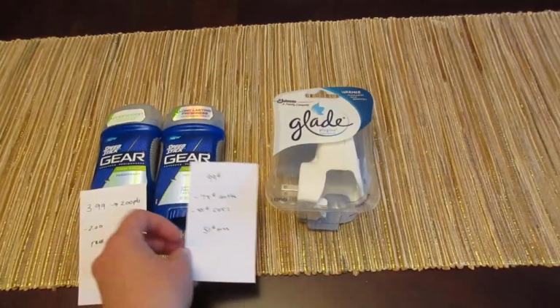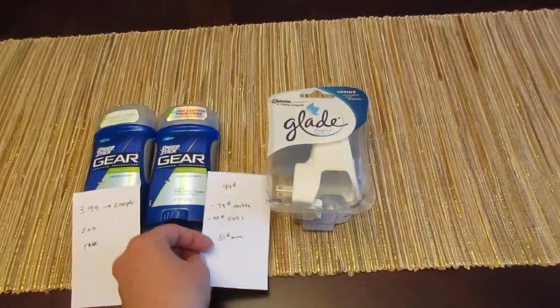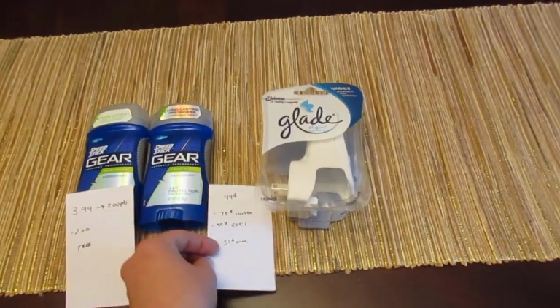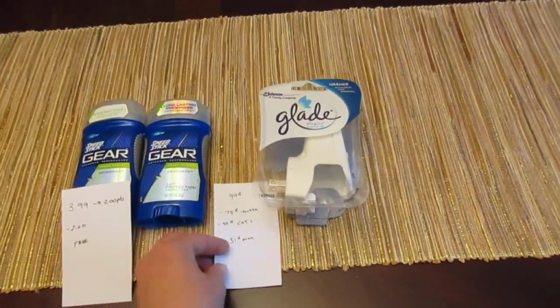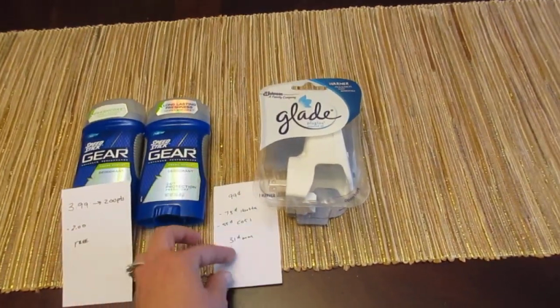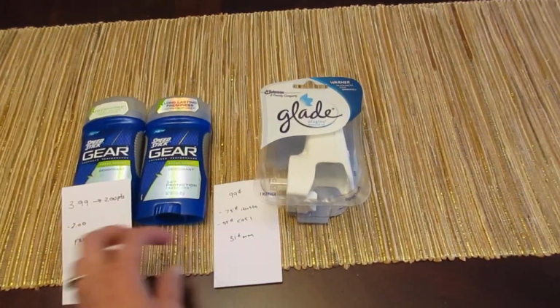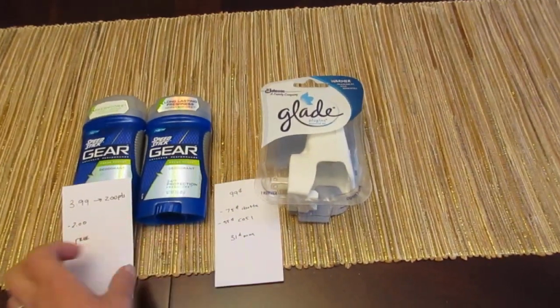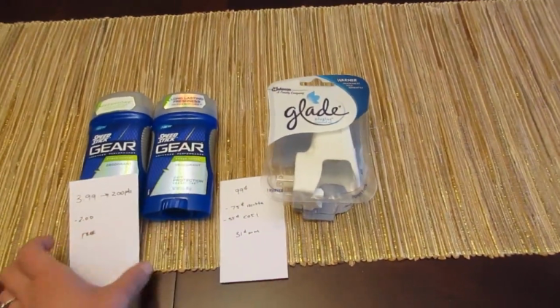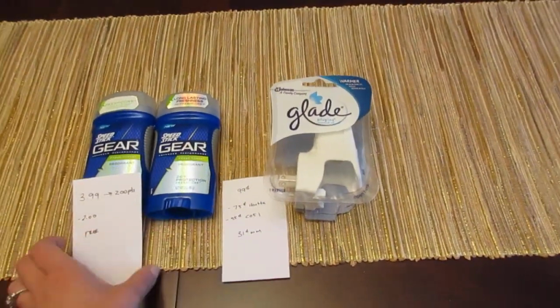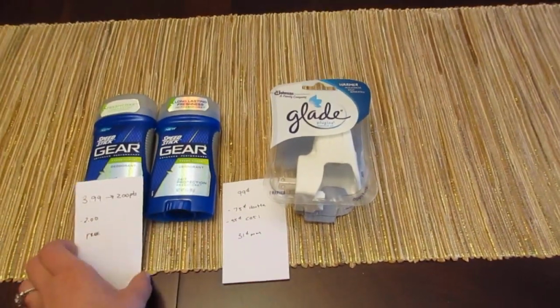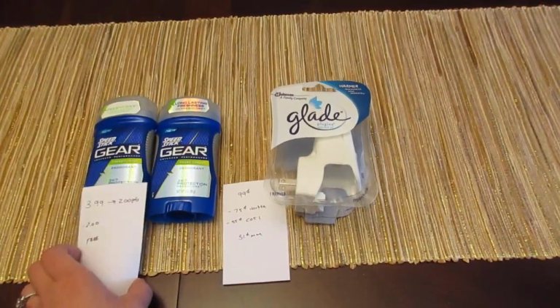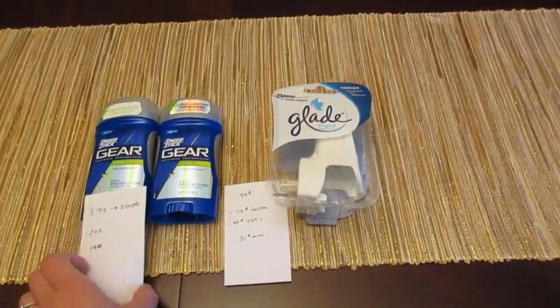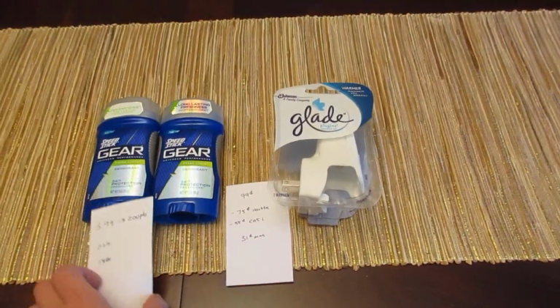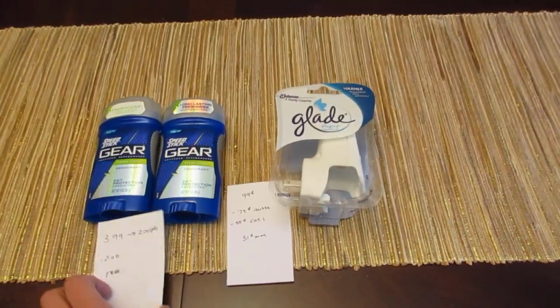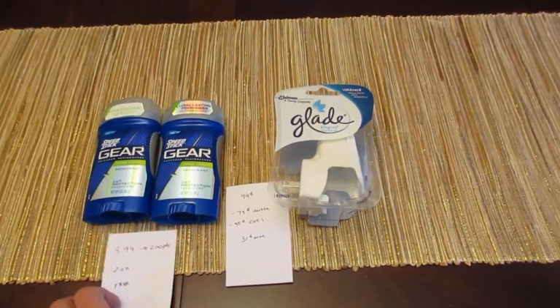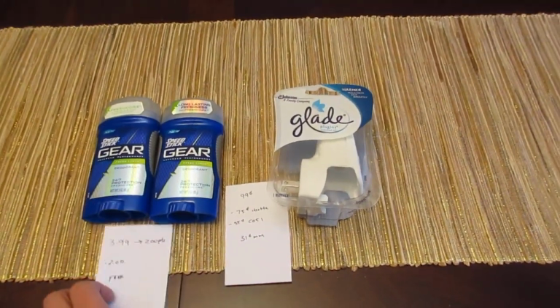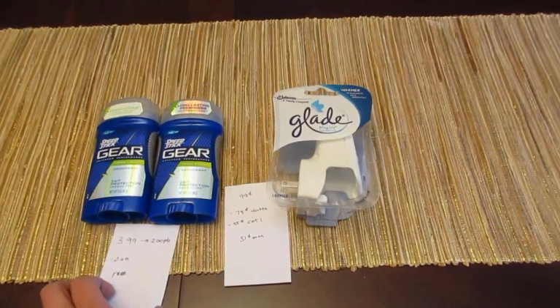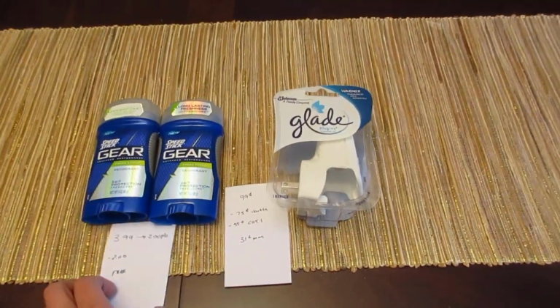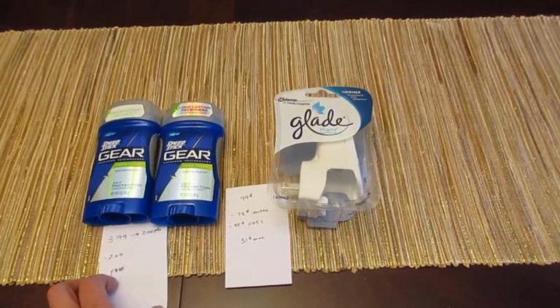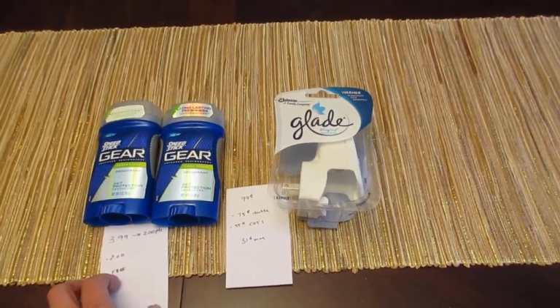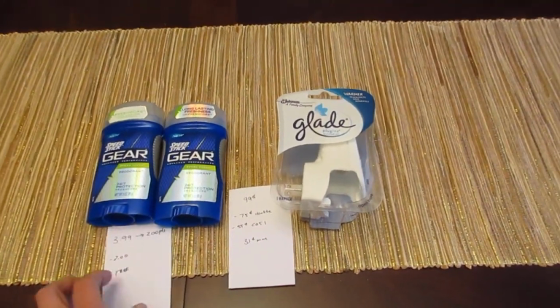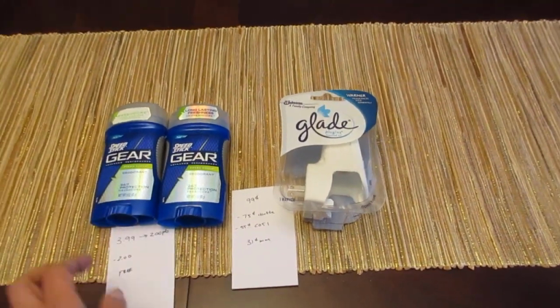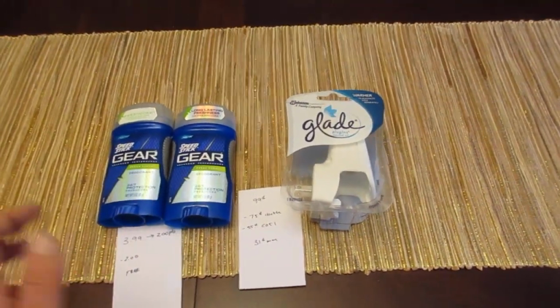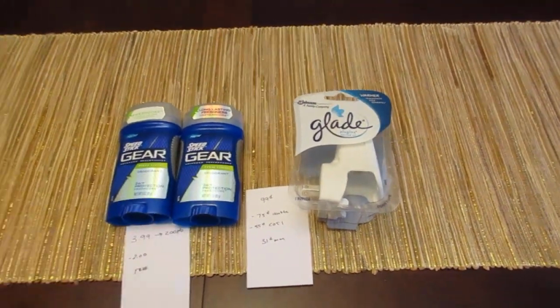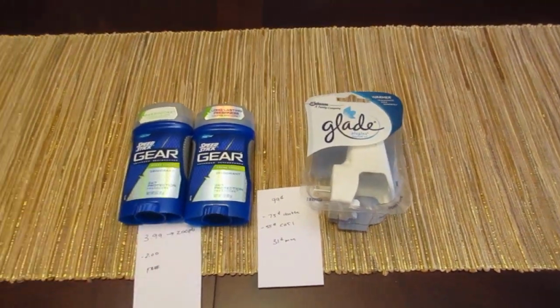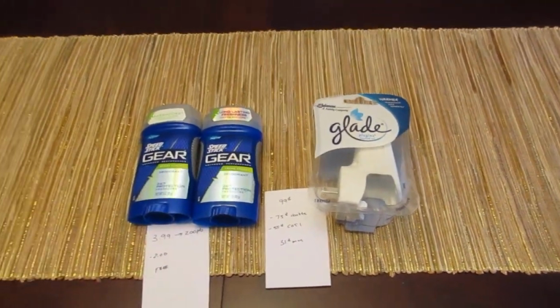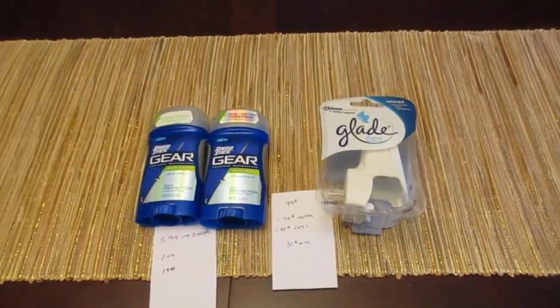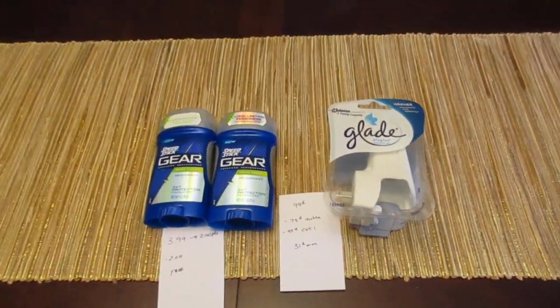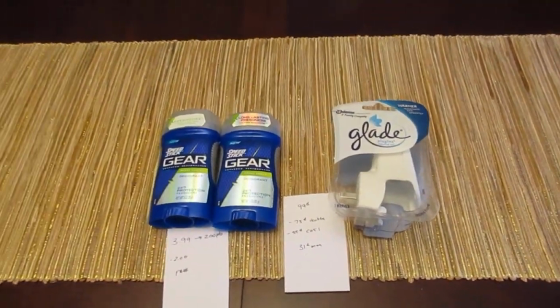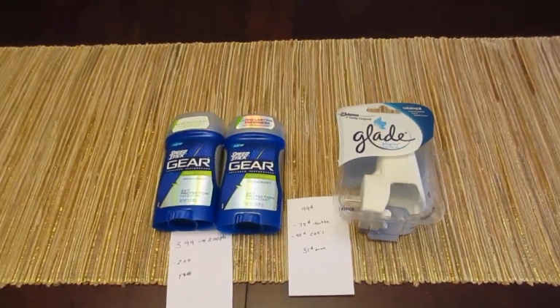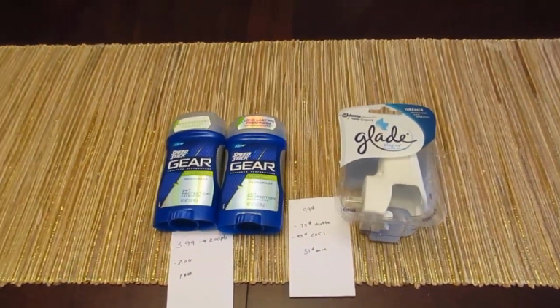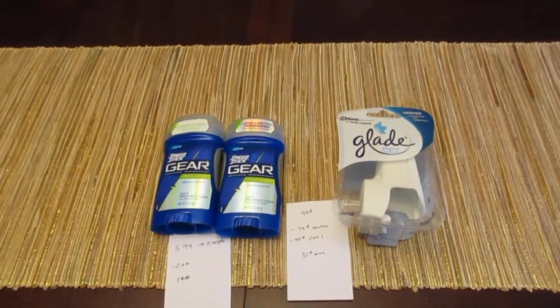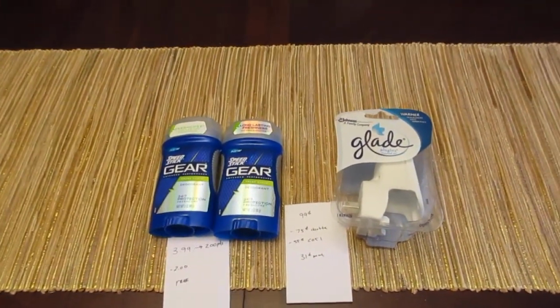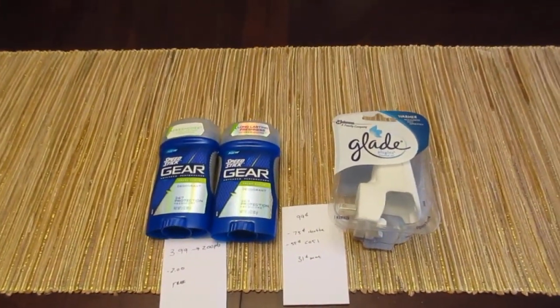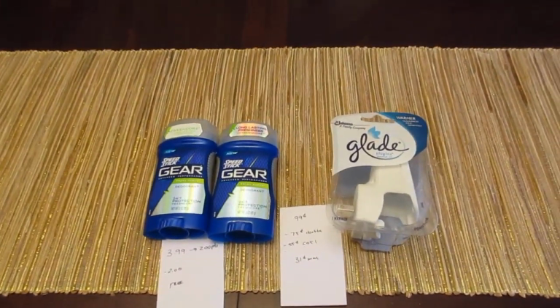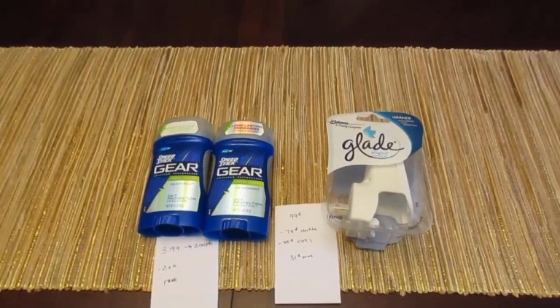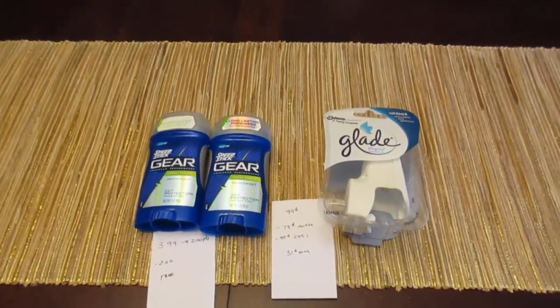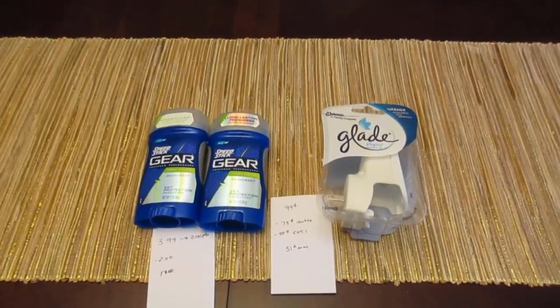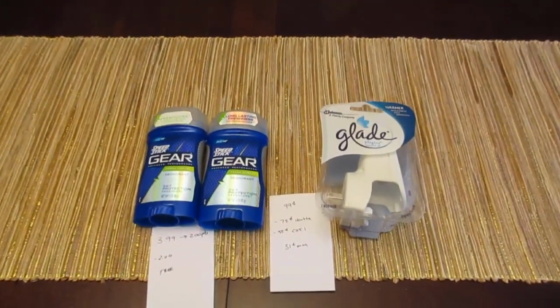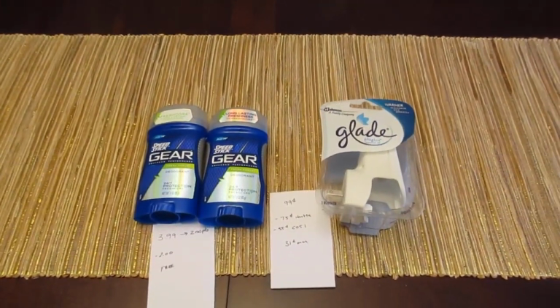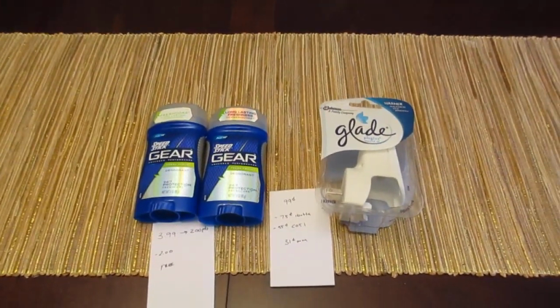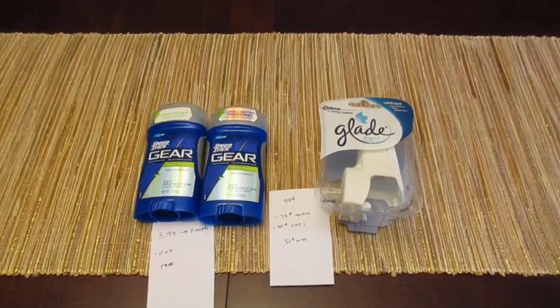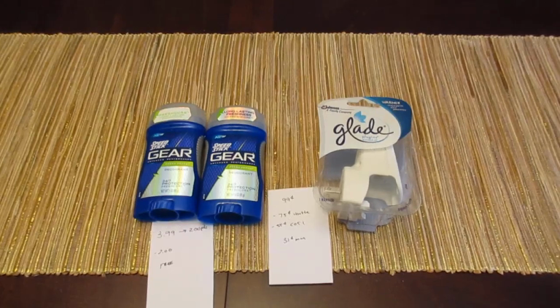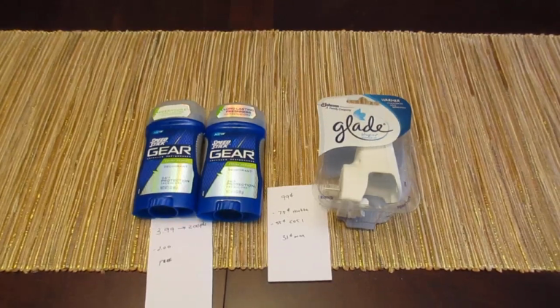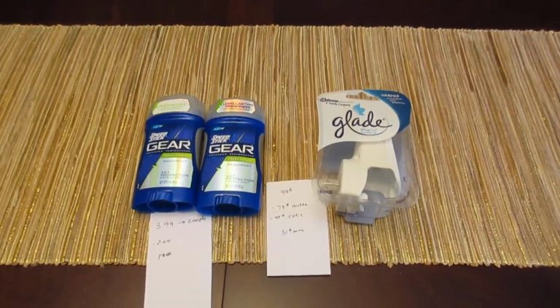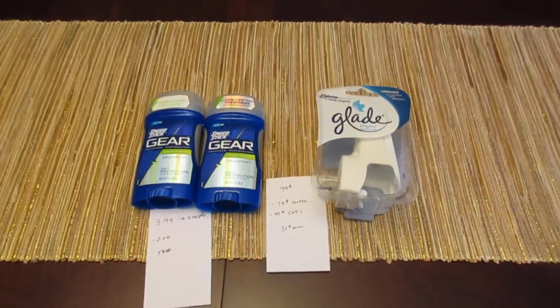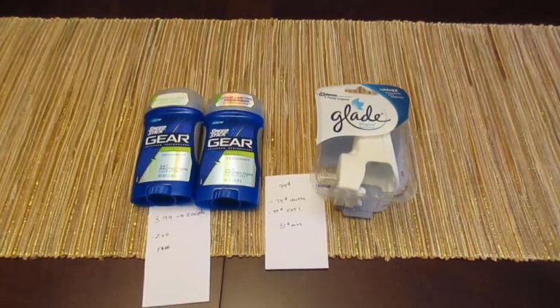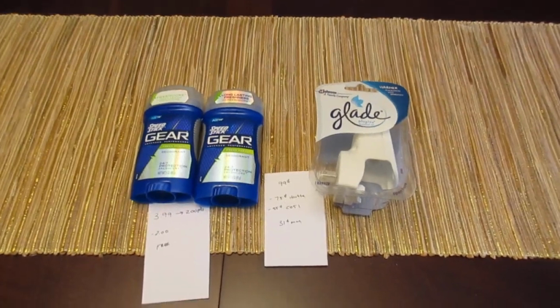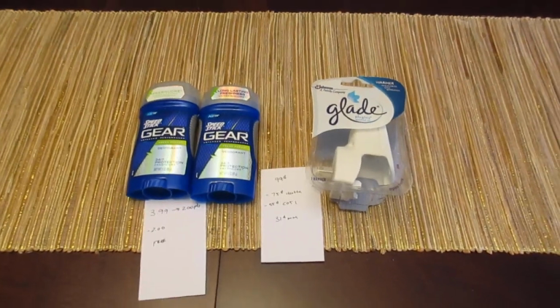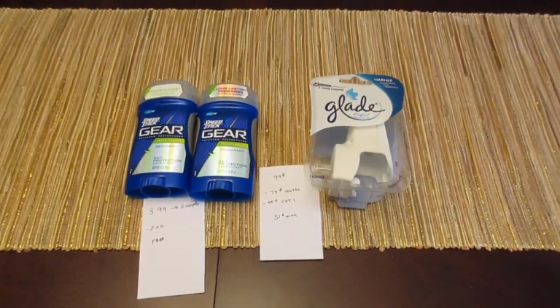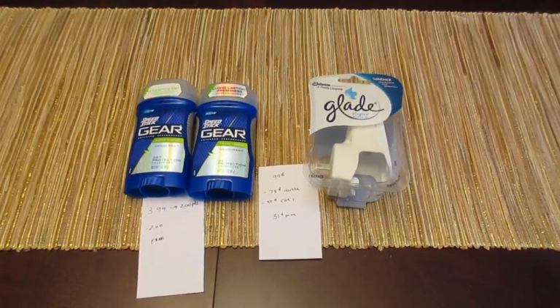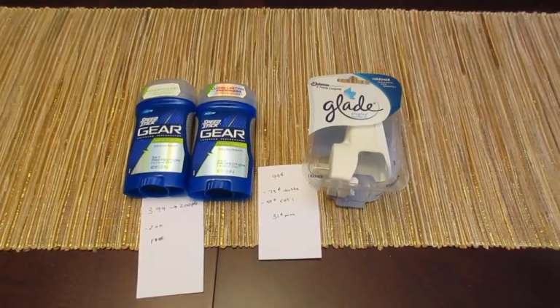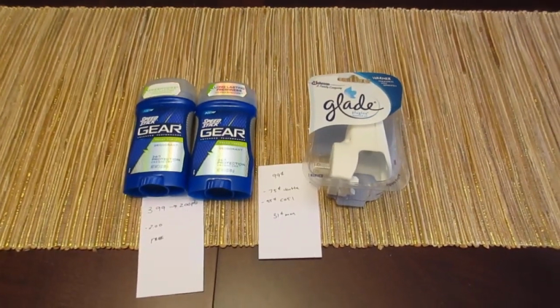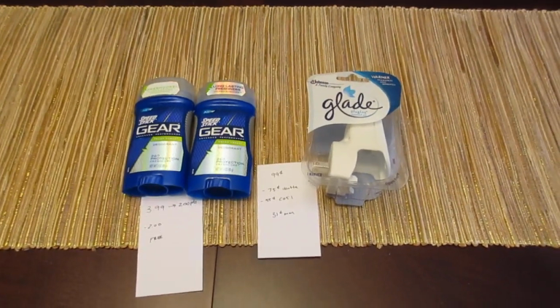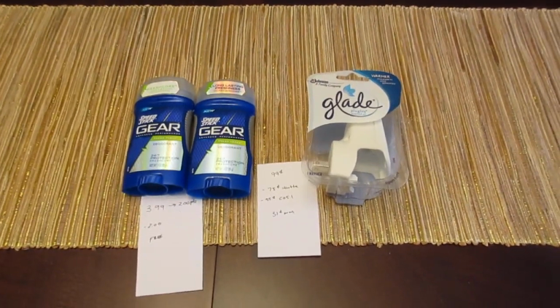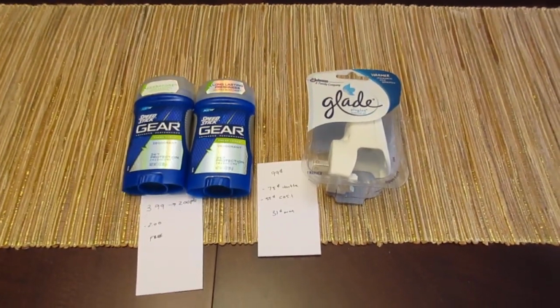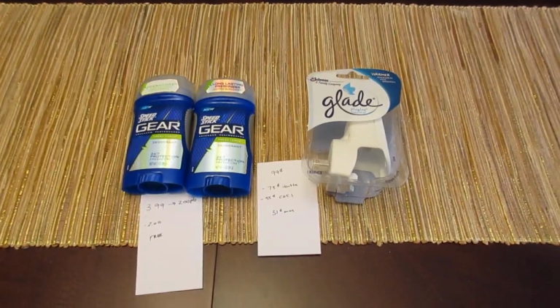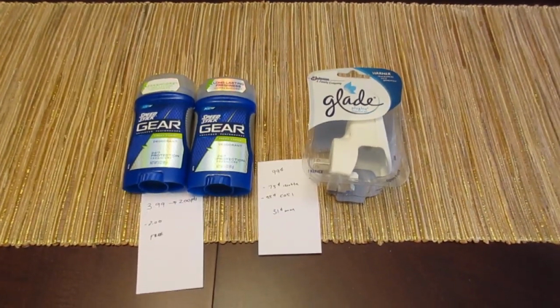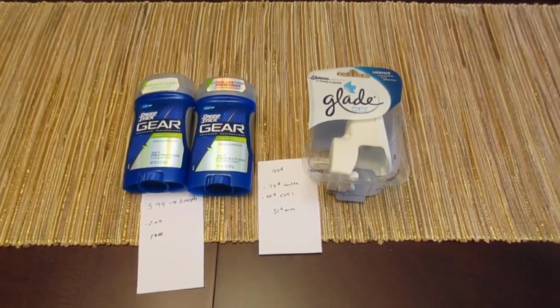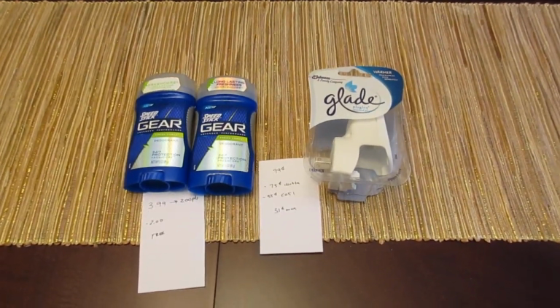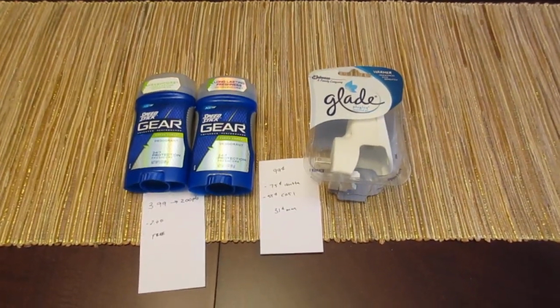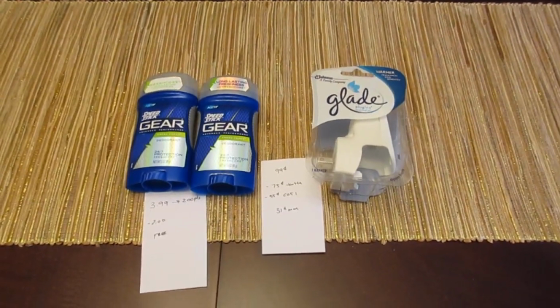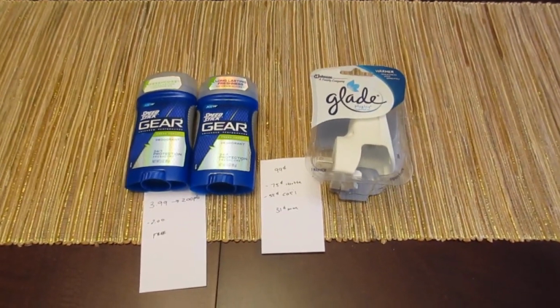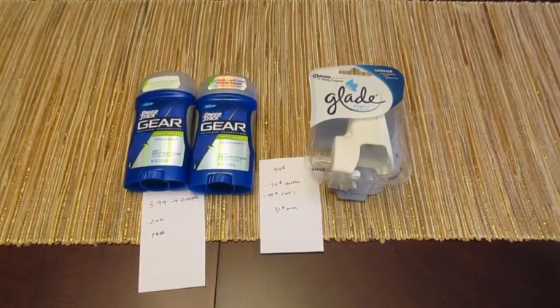So nothing too exciting. I'm going to see if I can find something else at Rite Aid — it's been really difficult lately. But if I can find something better, I'll share it.